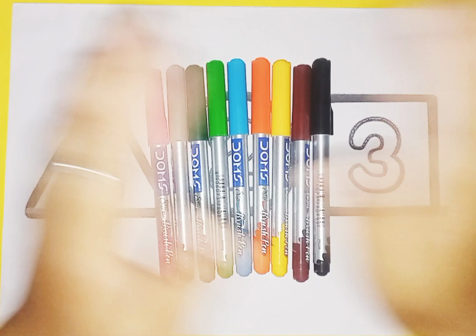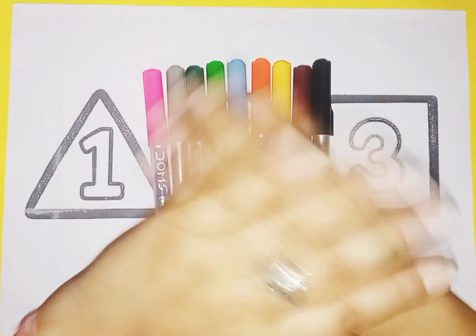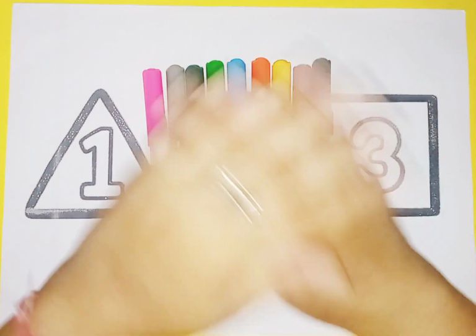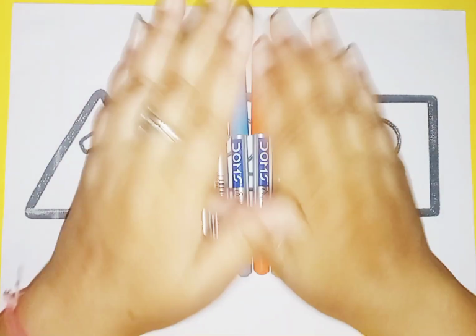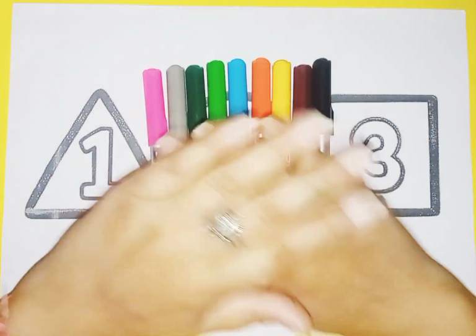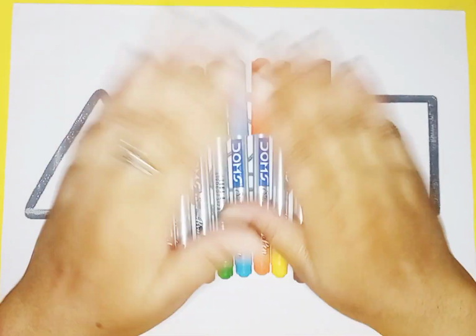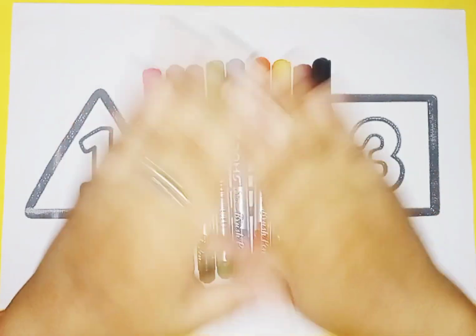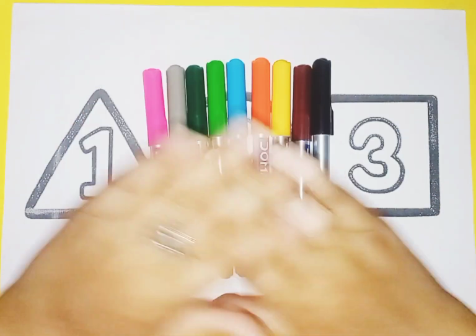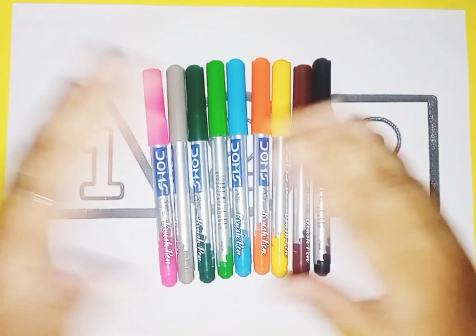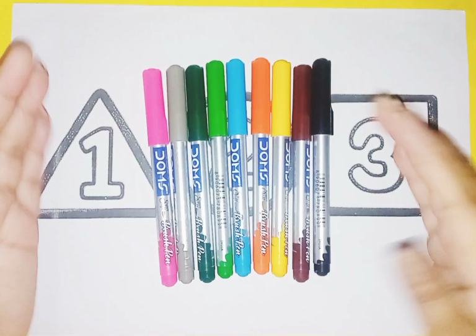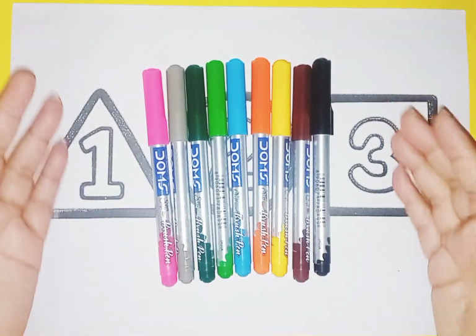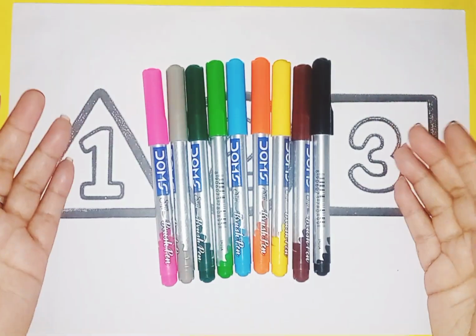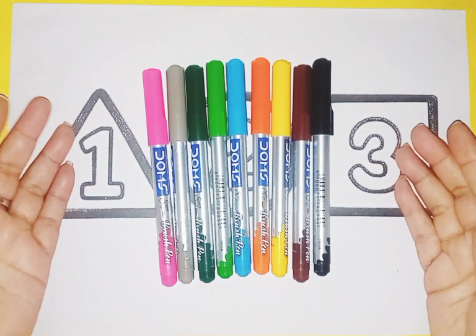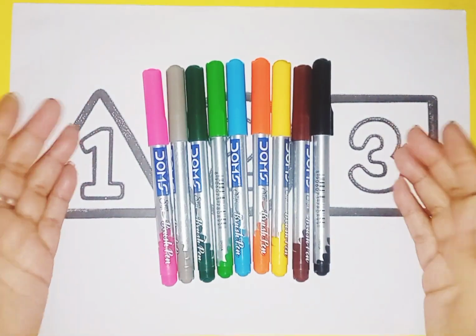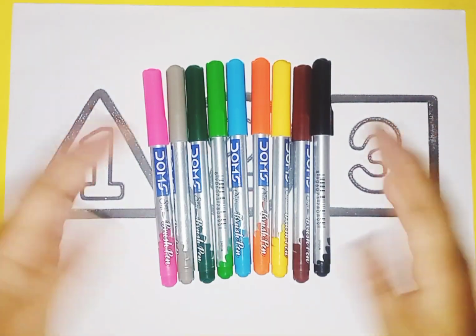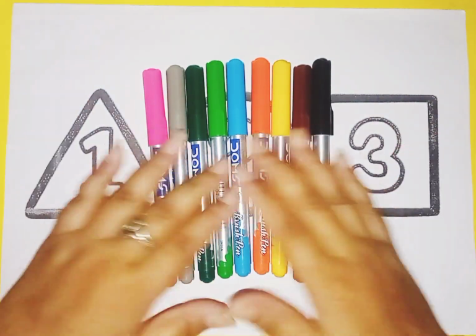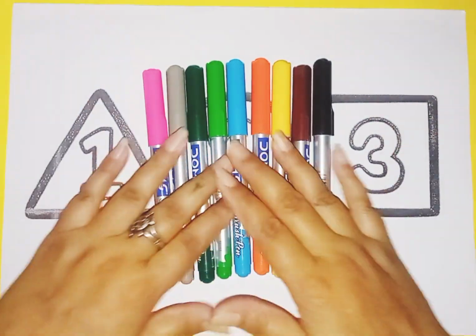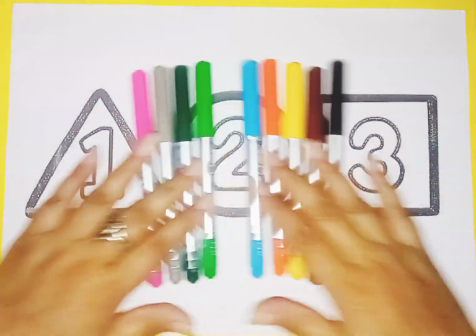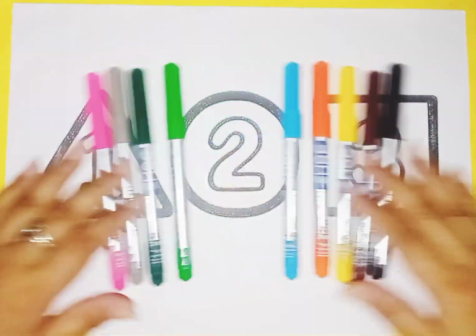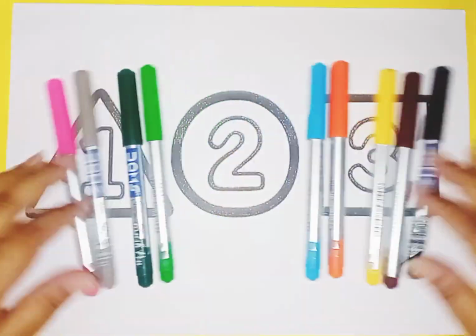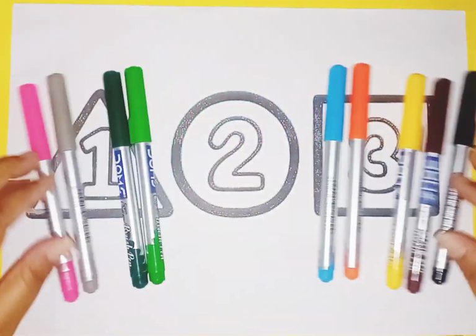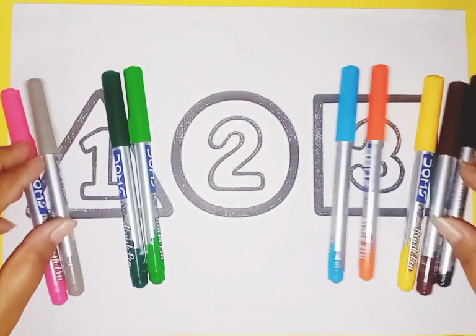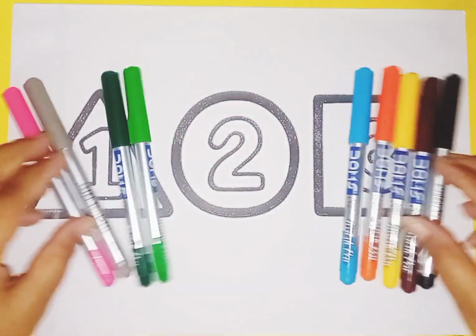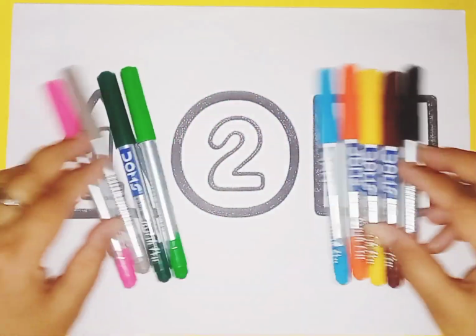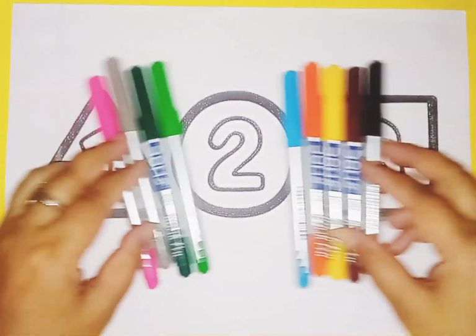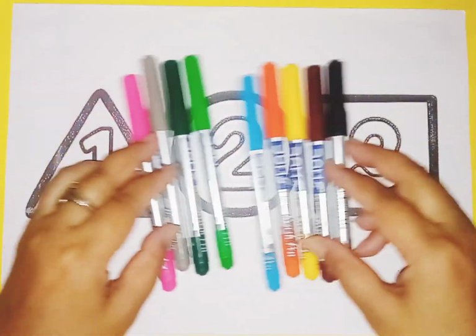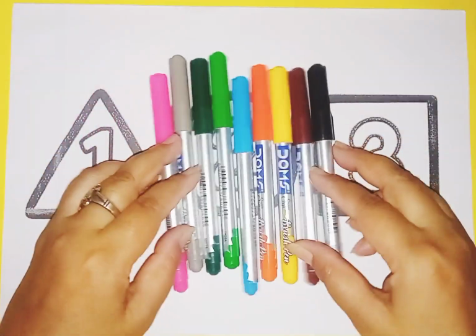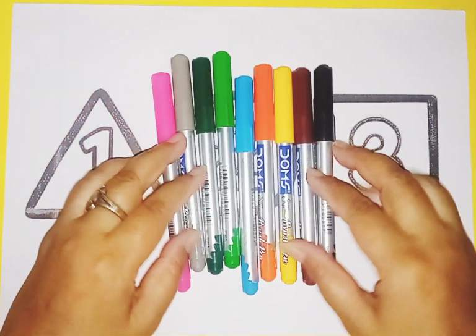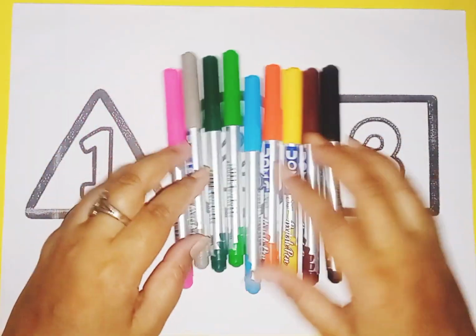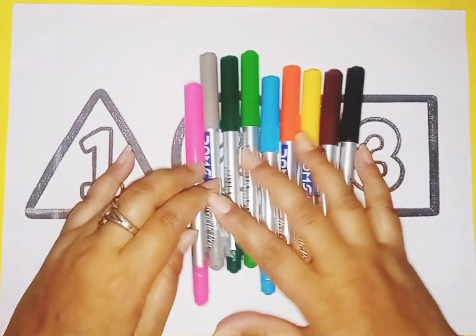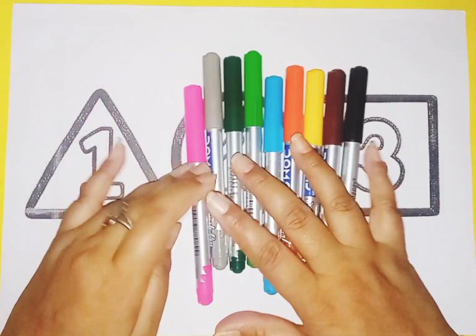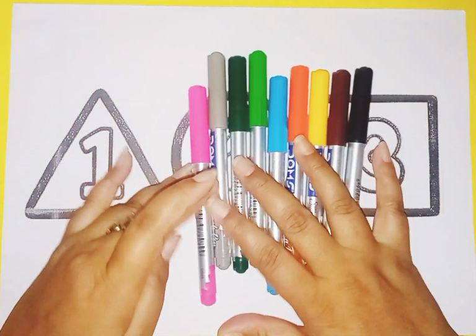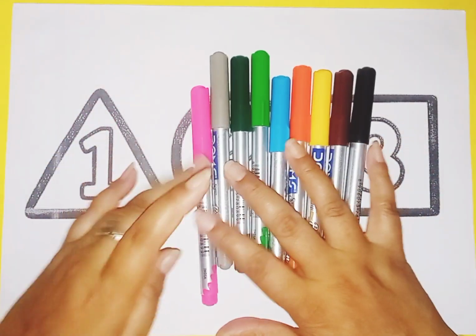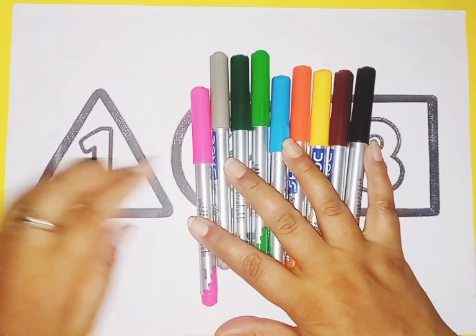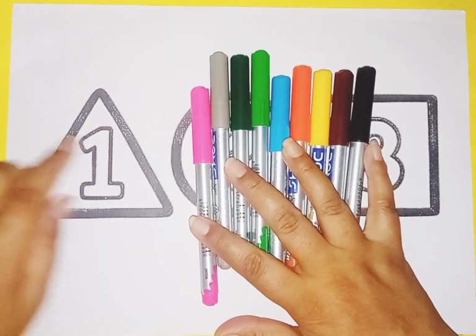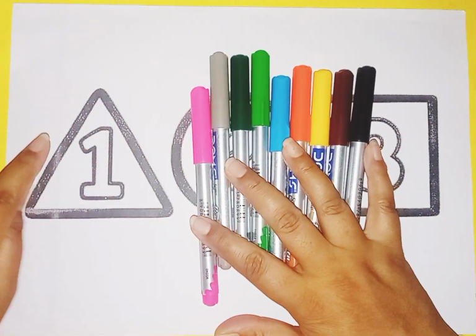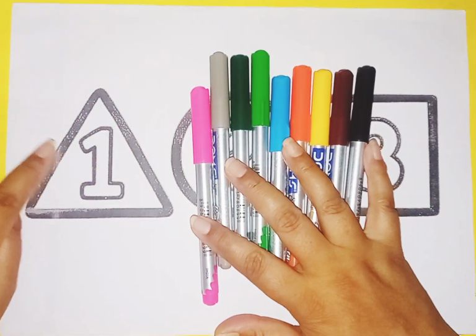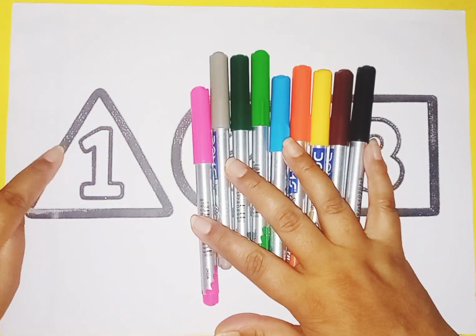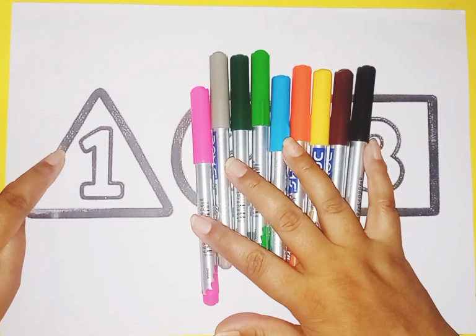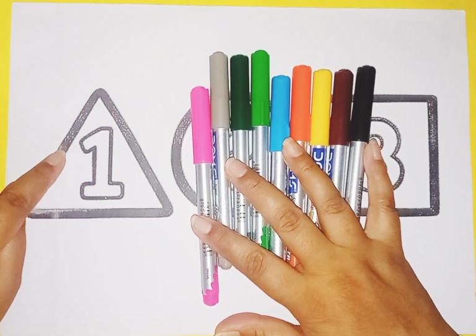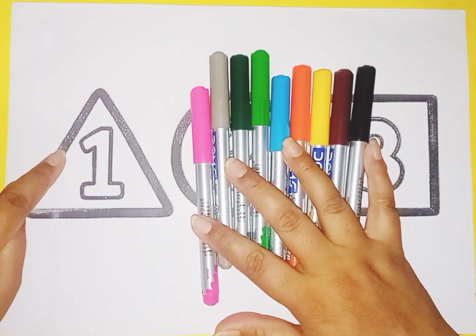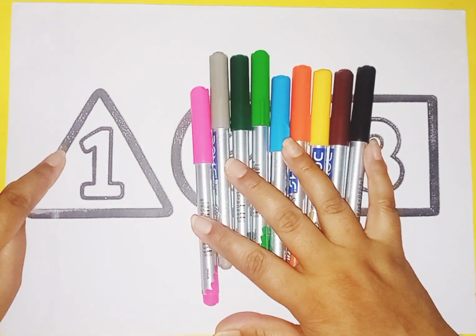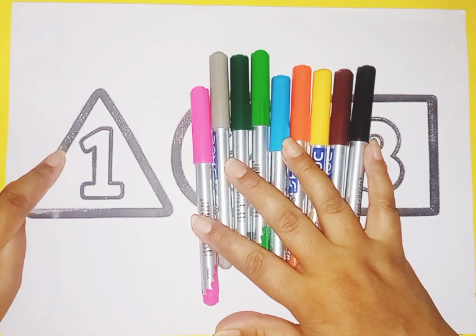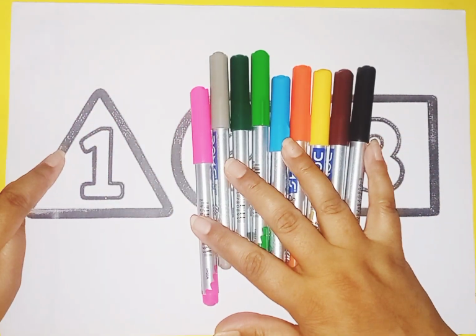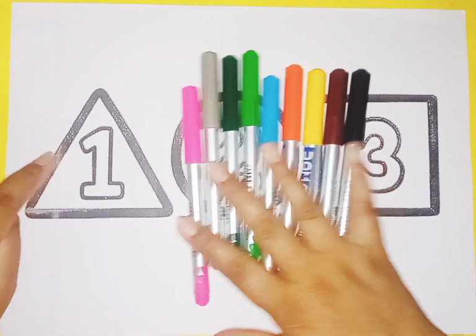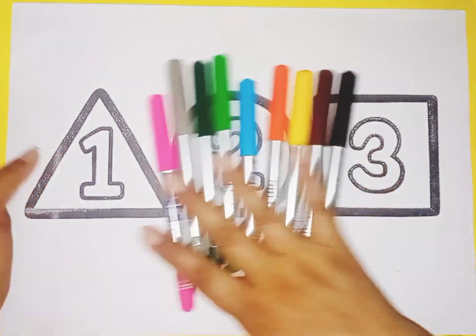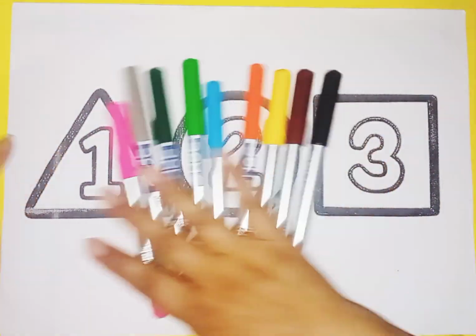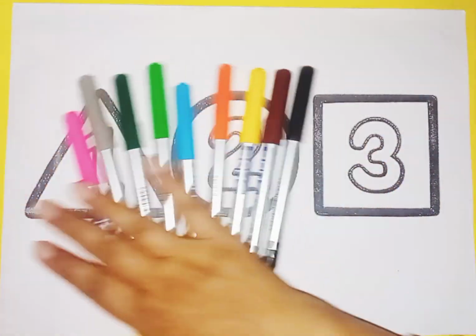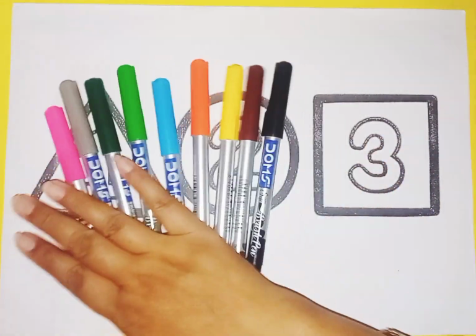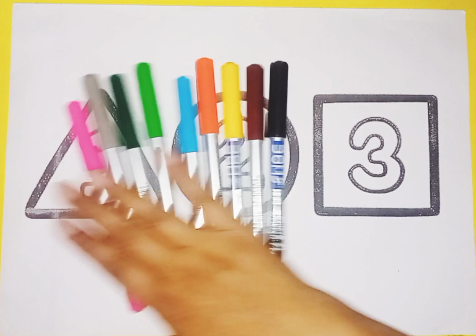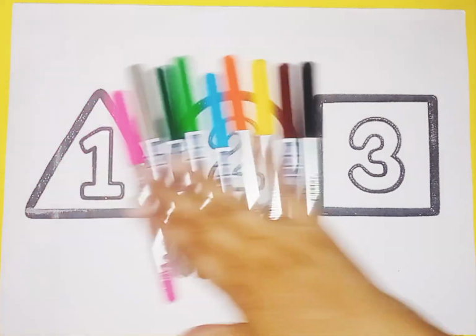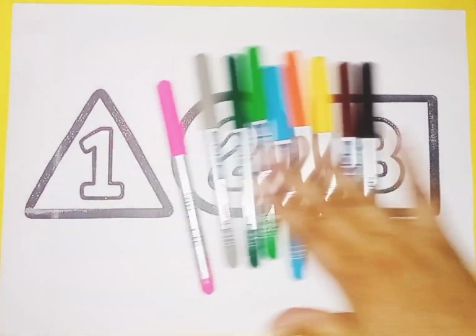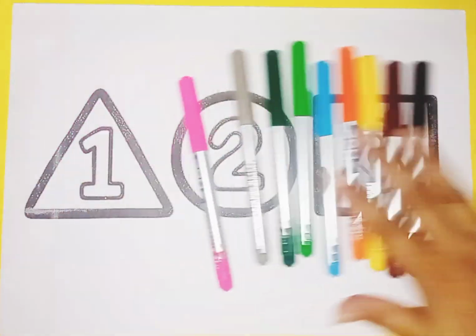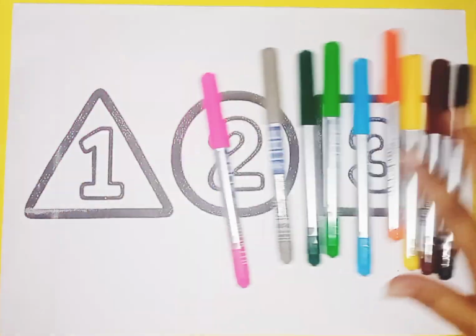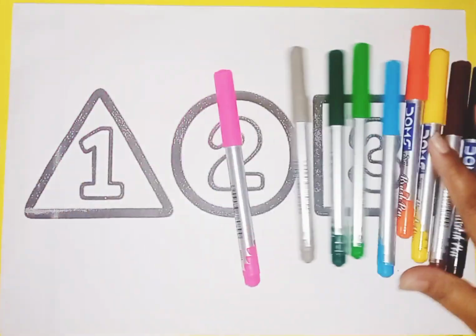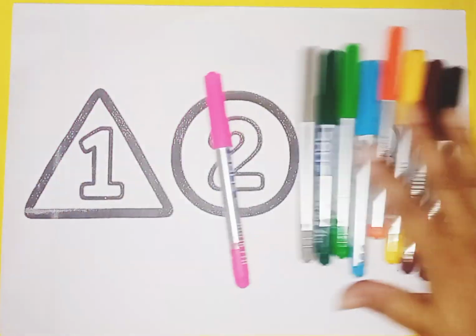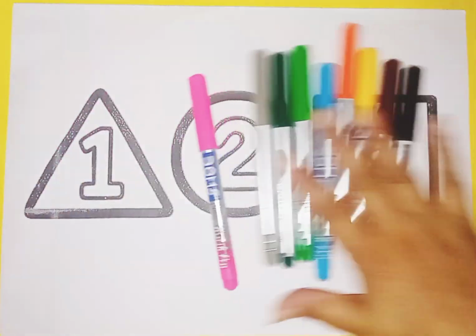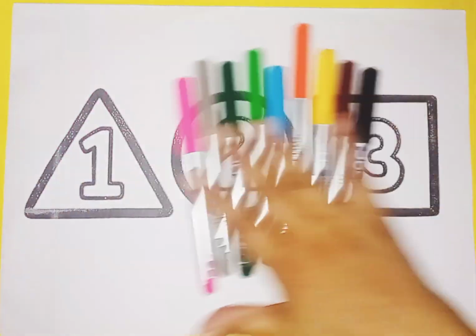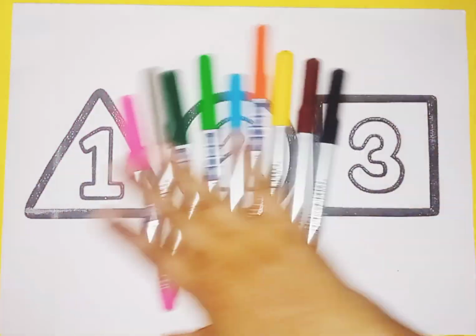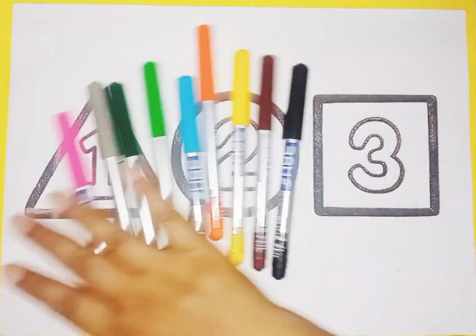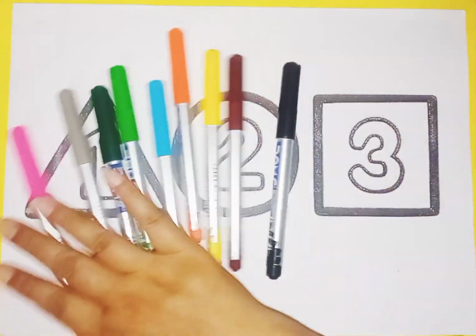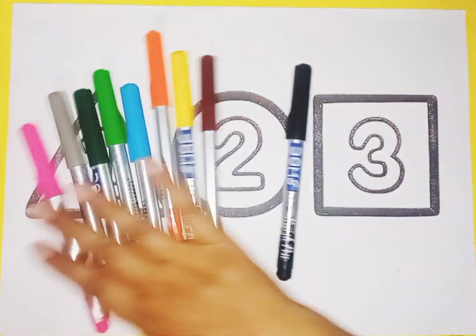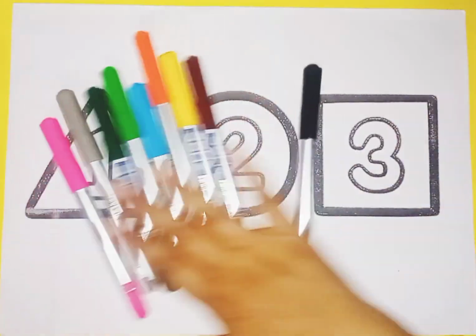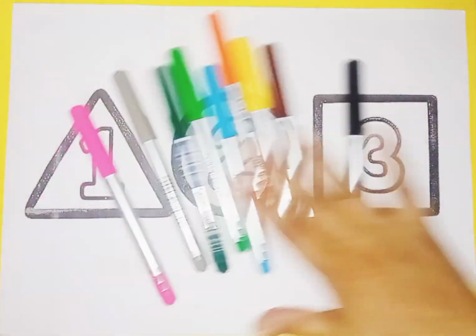Hello kids, welcome to today's study class. Today we learn shapes and numbers and learn some colors name.